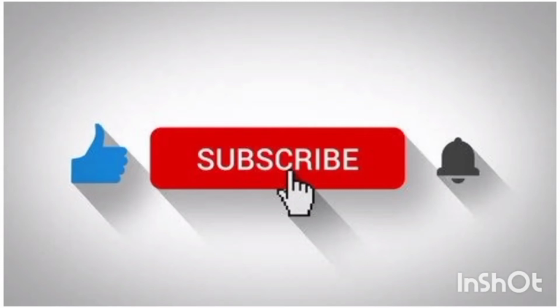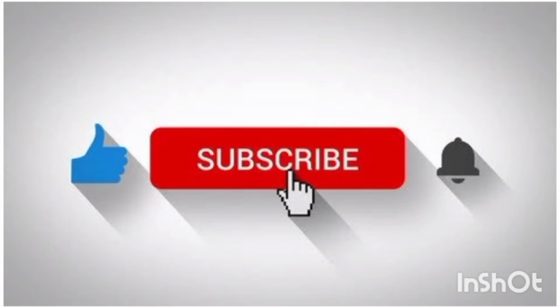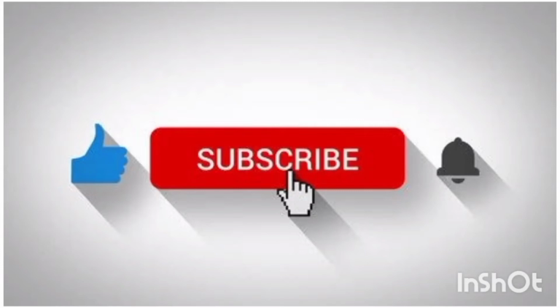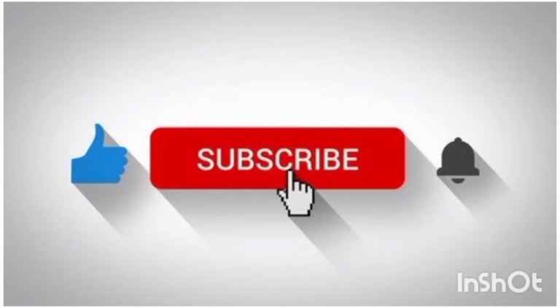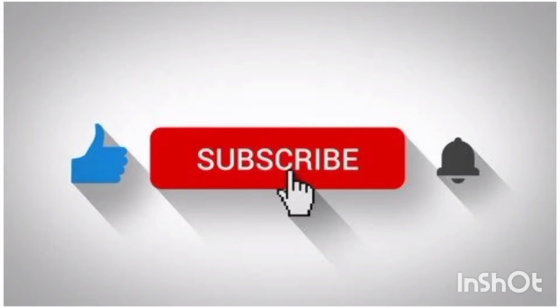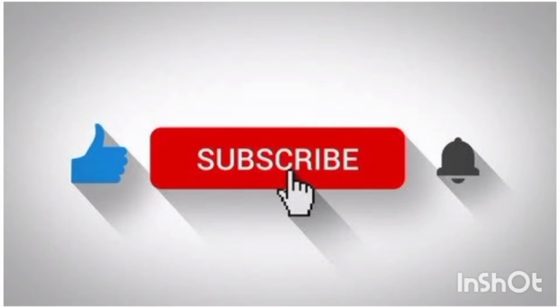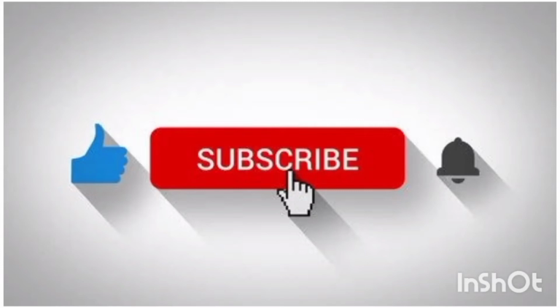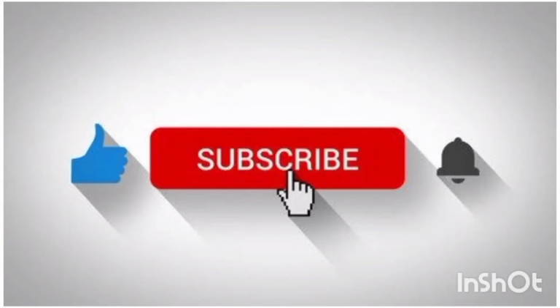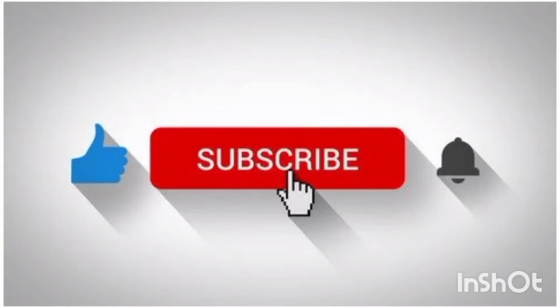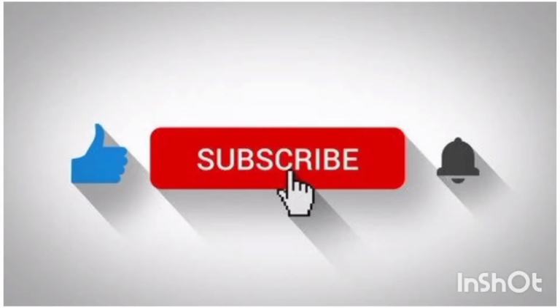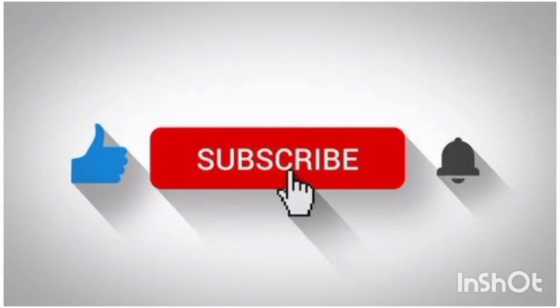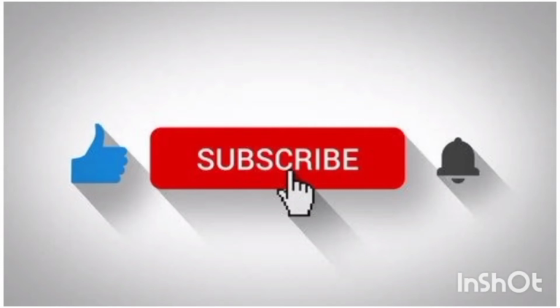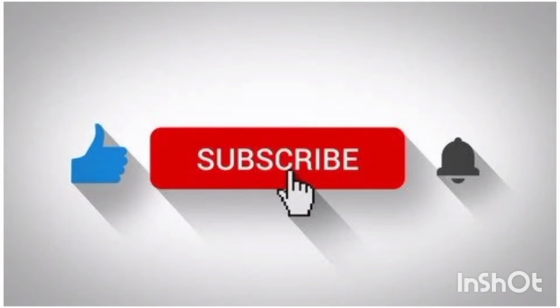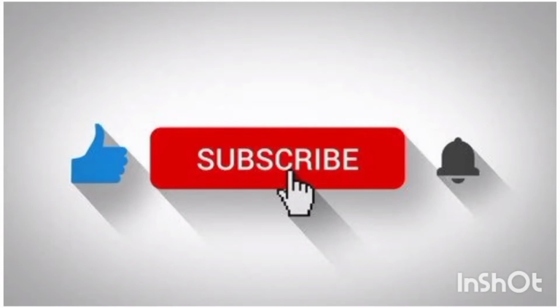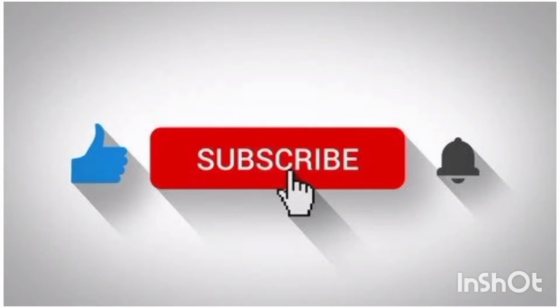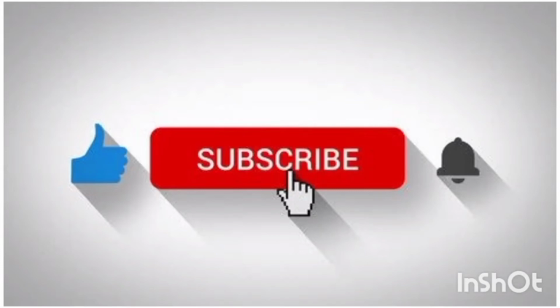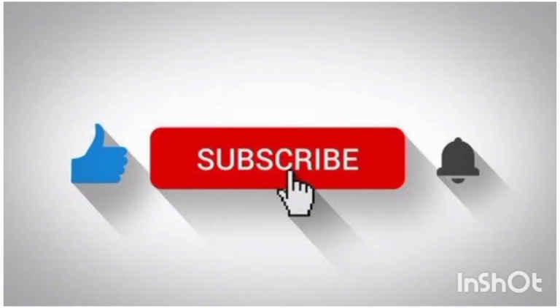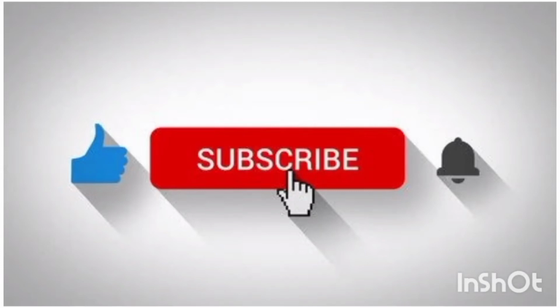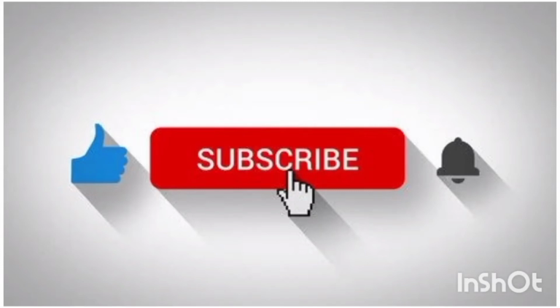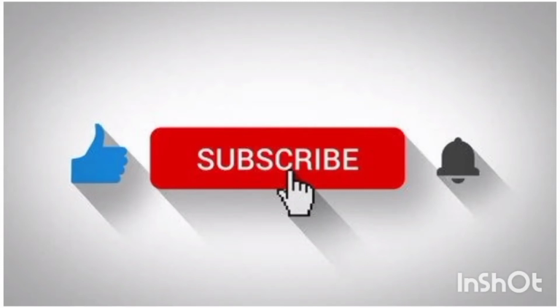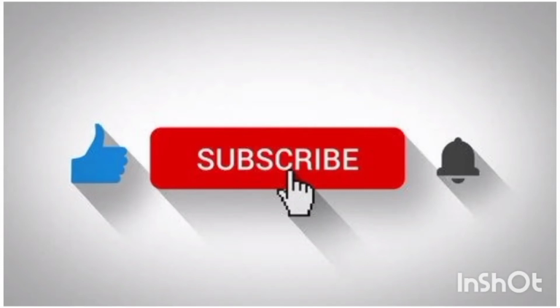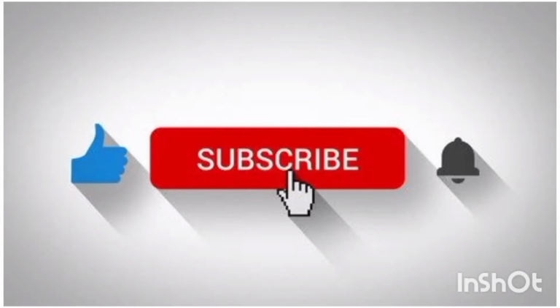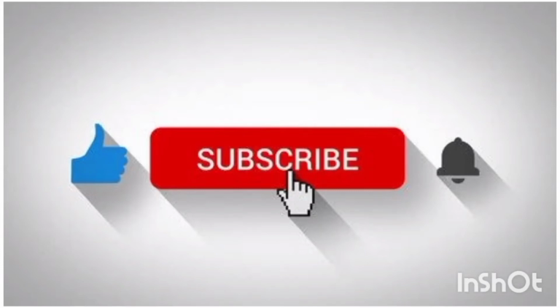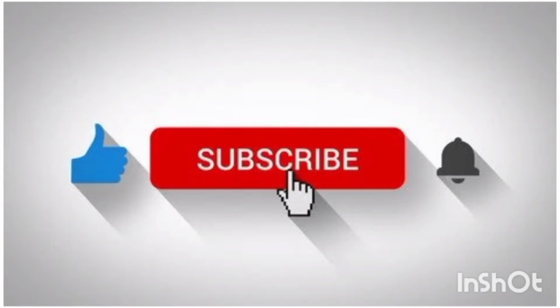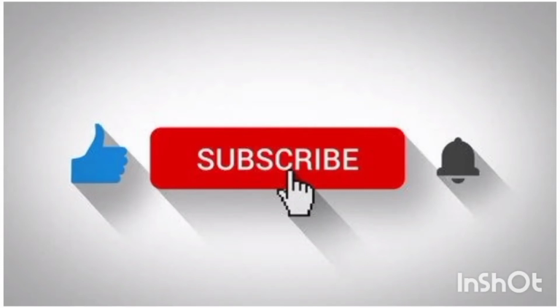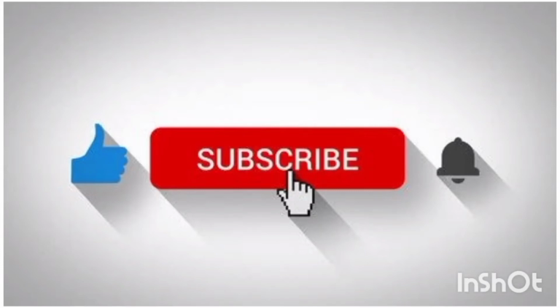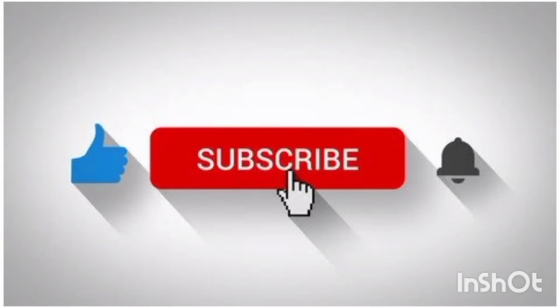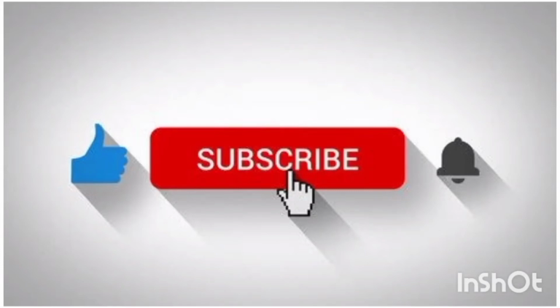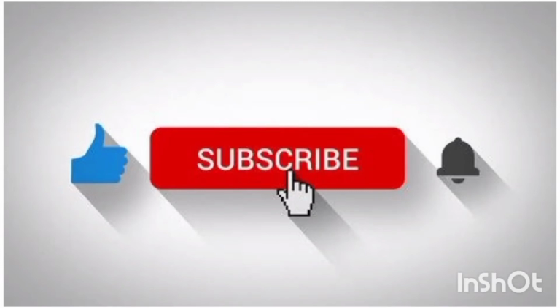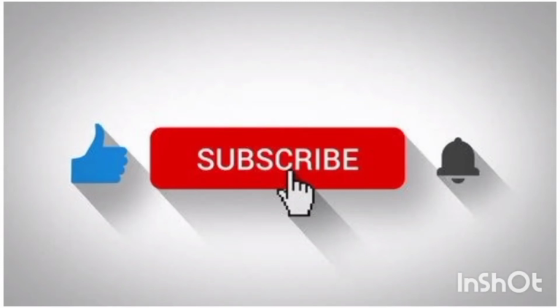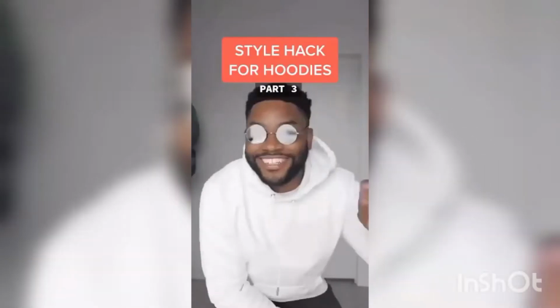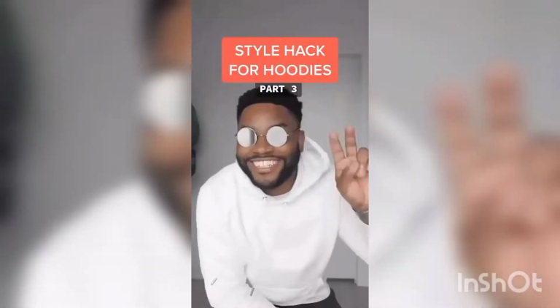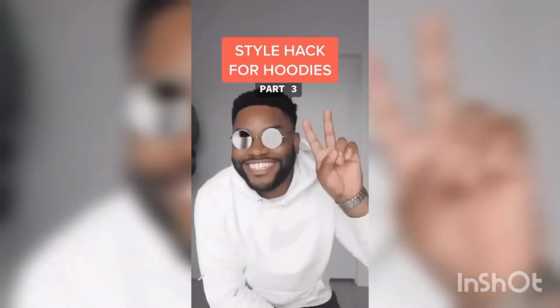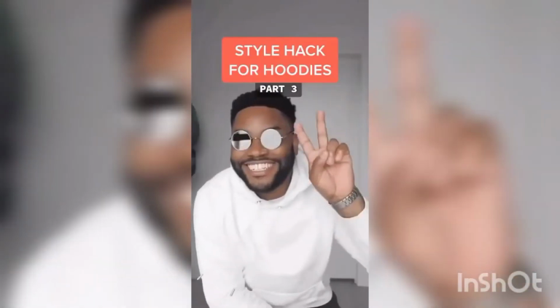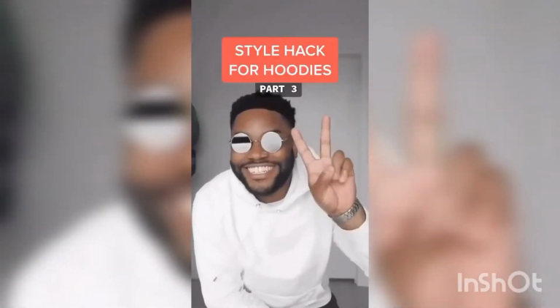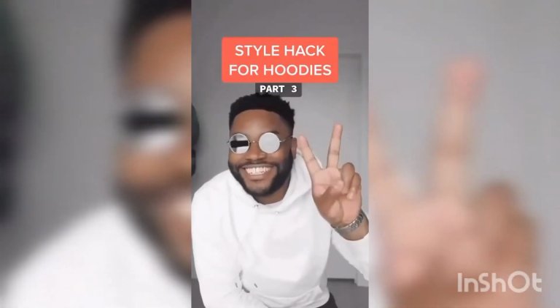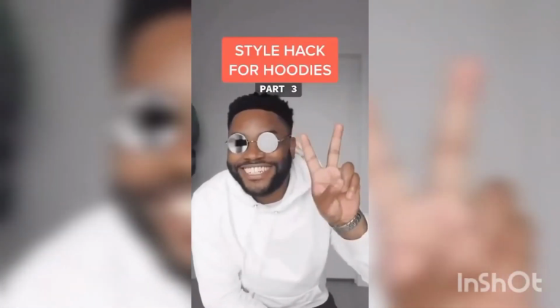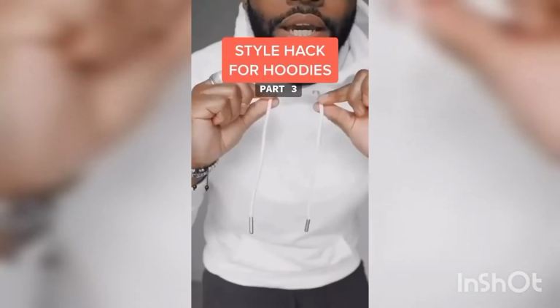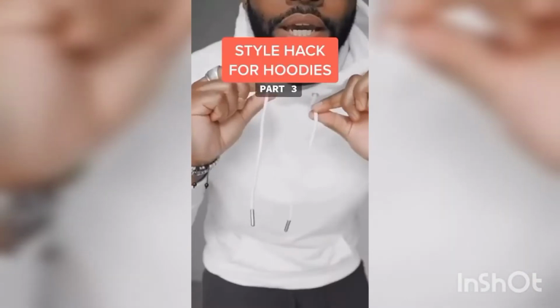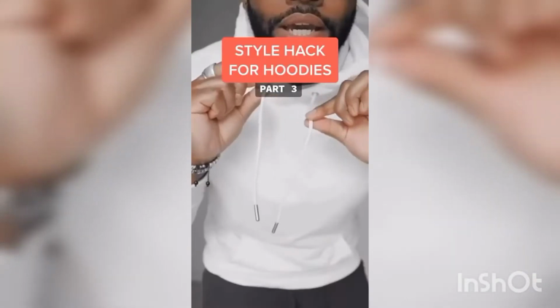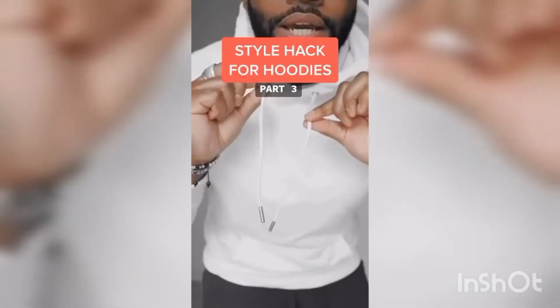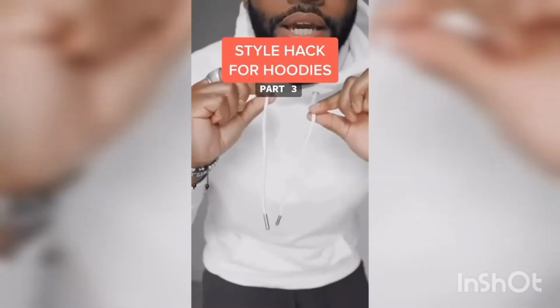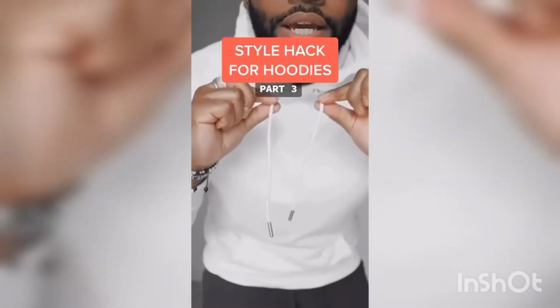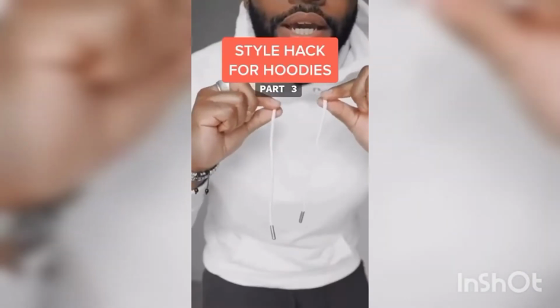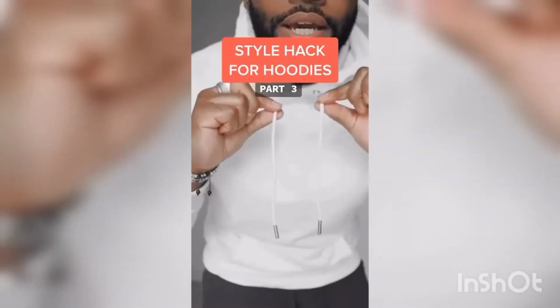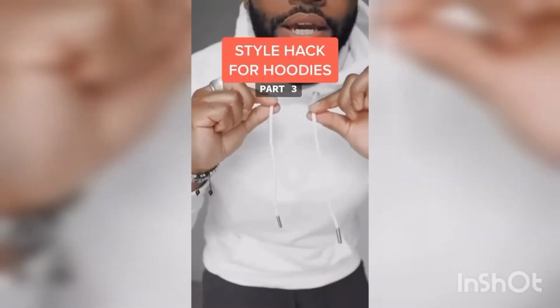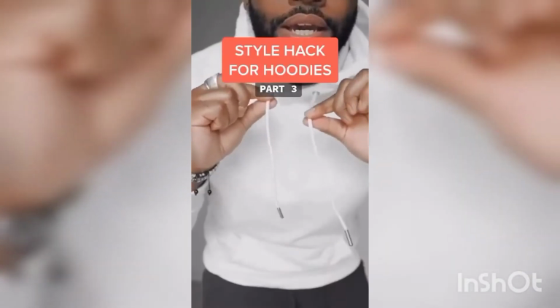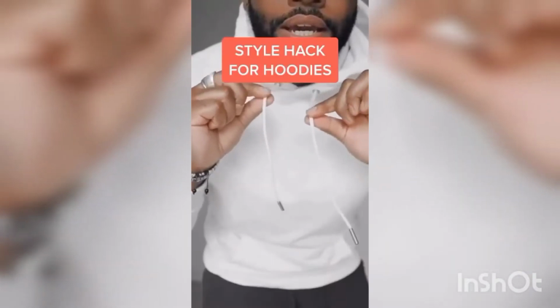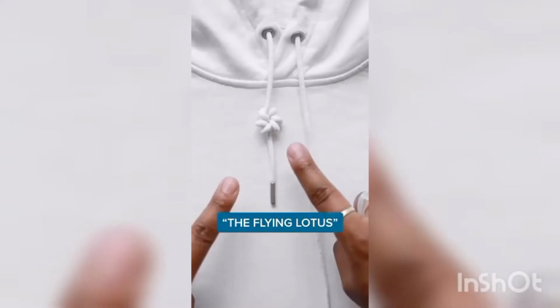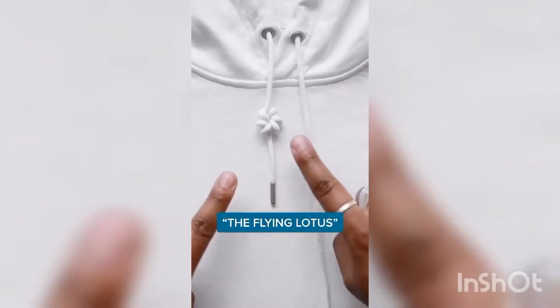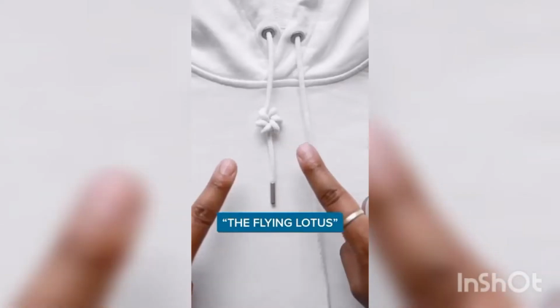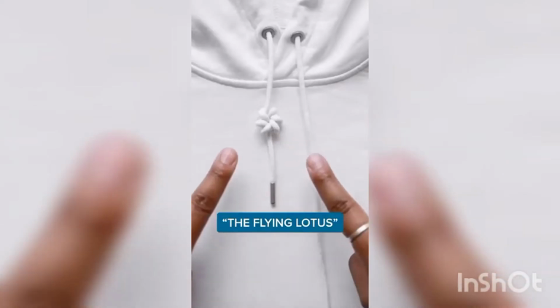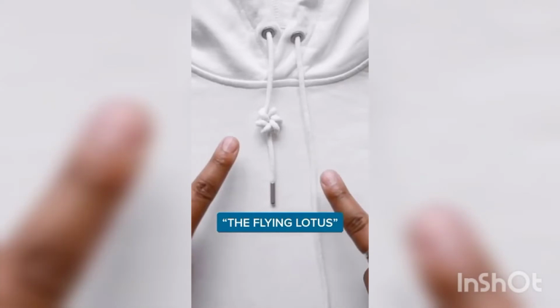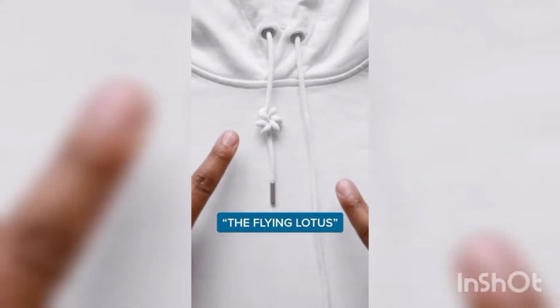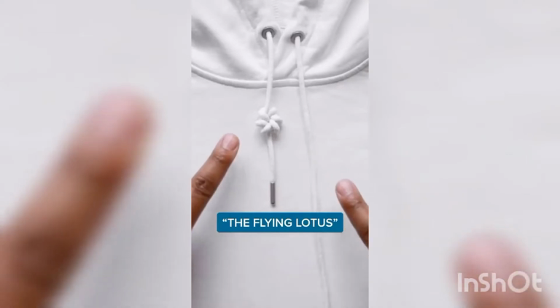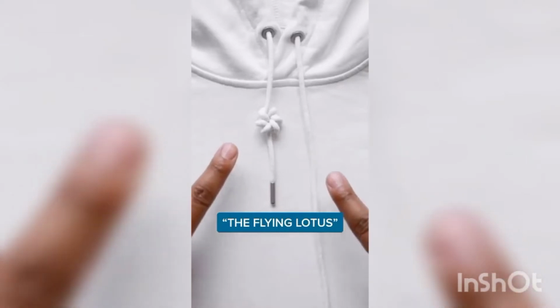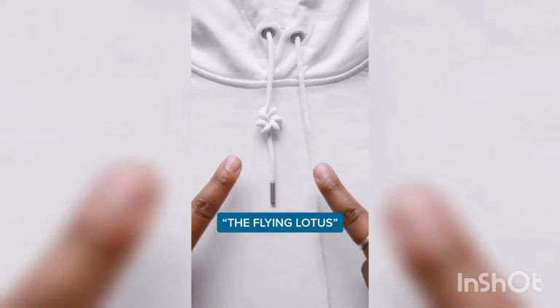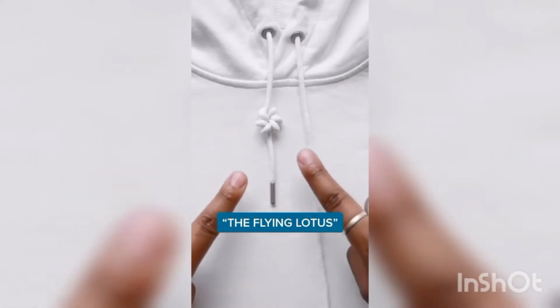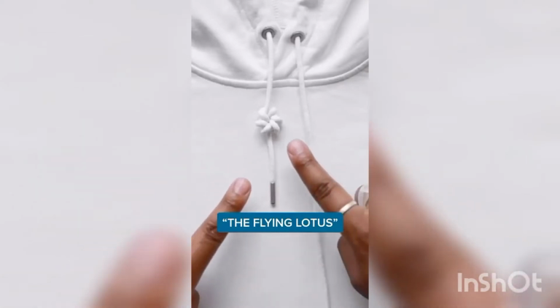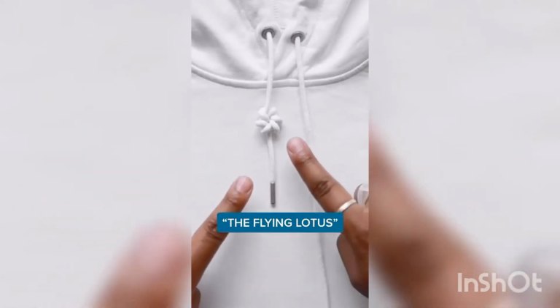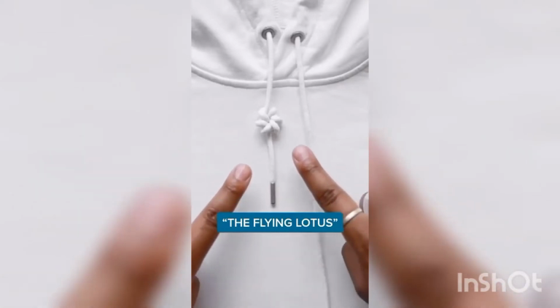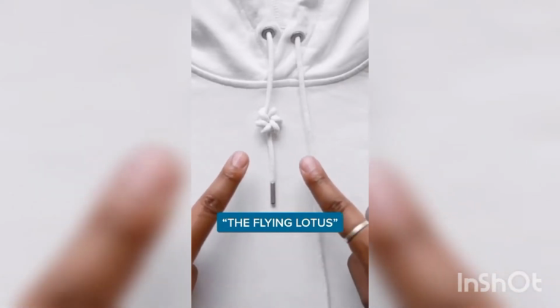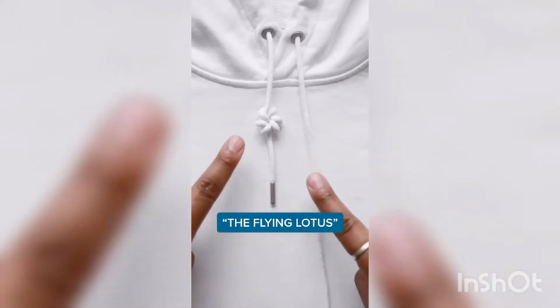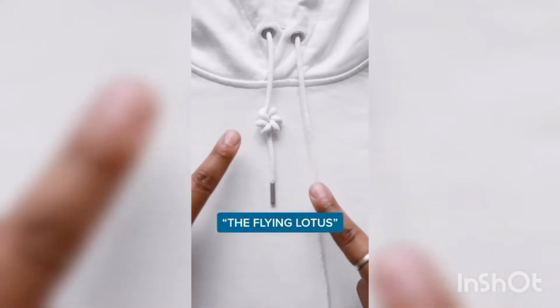Hello guys. Without further ado, subscribe to this channel. How to Tie Your Hoodie Strings, Part 3. This one I call the Flying Lotus.